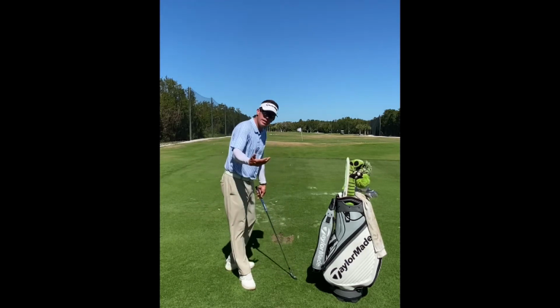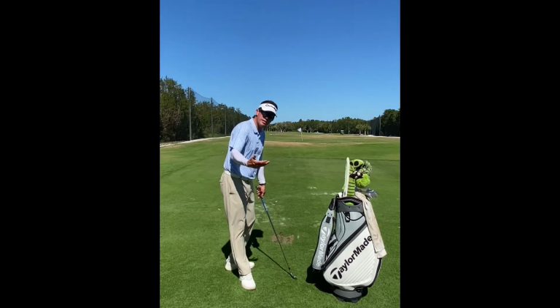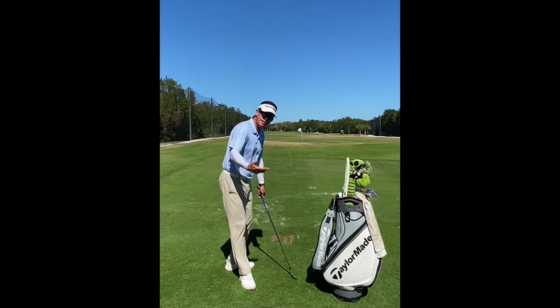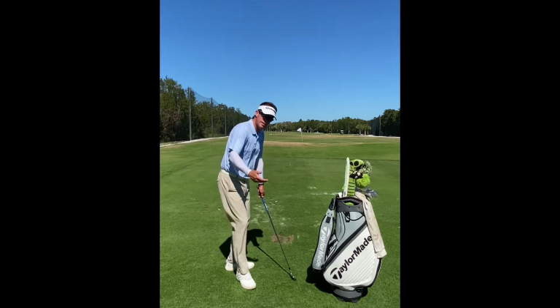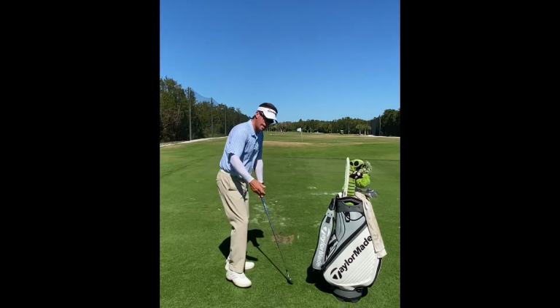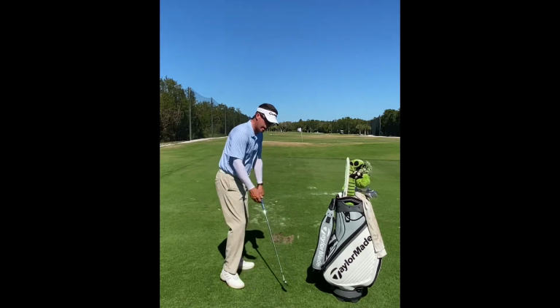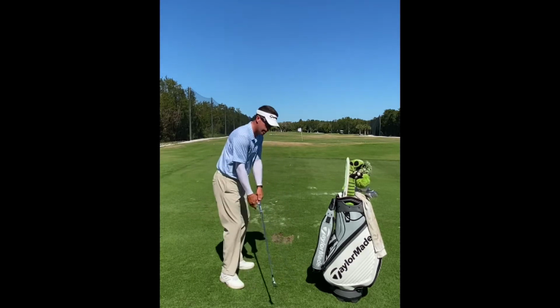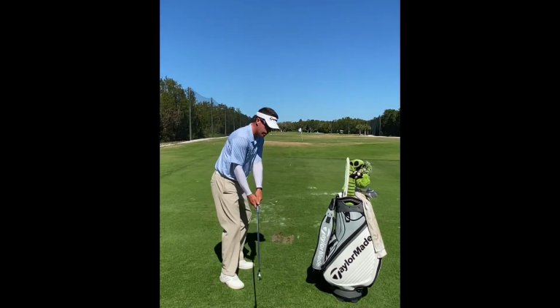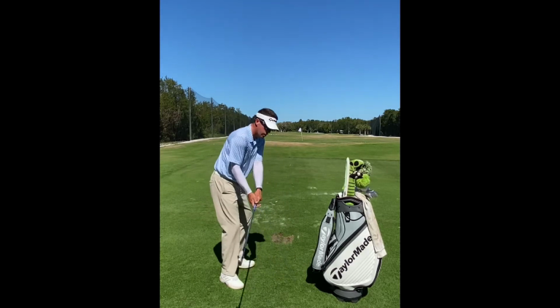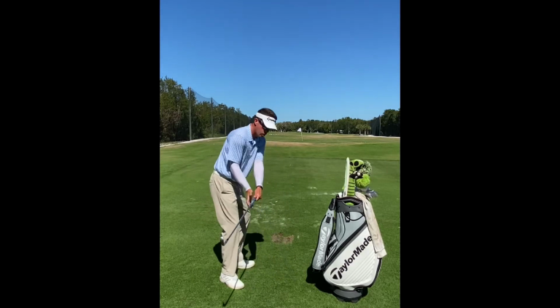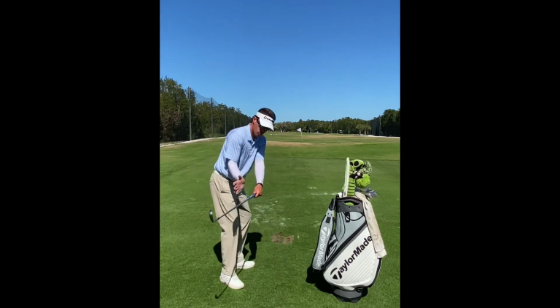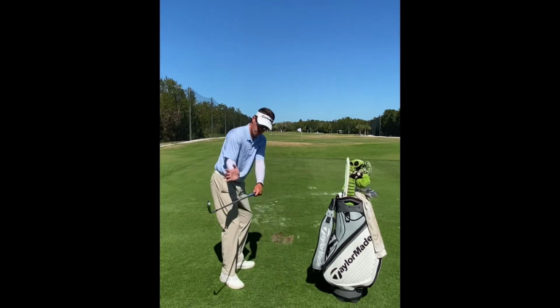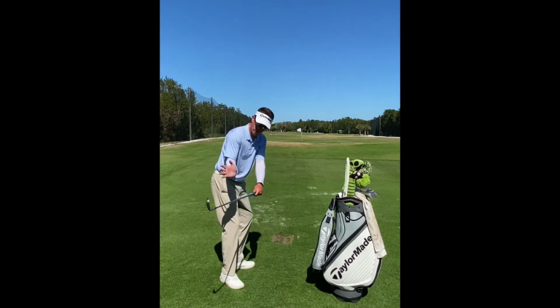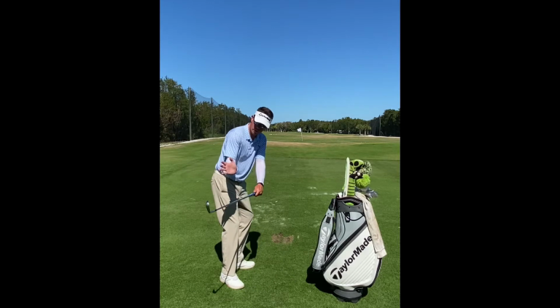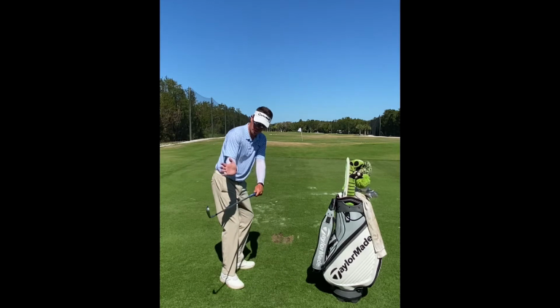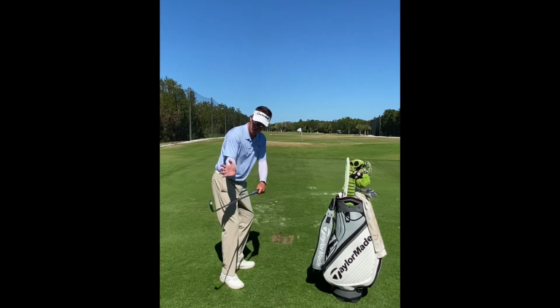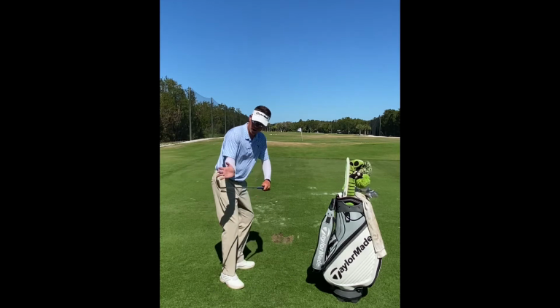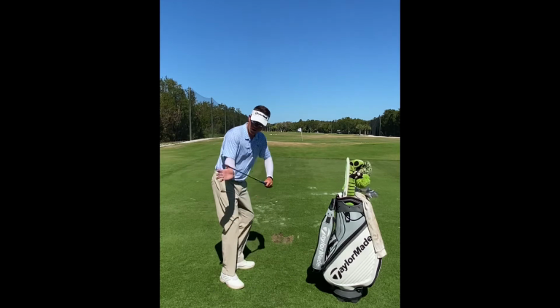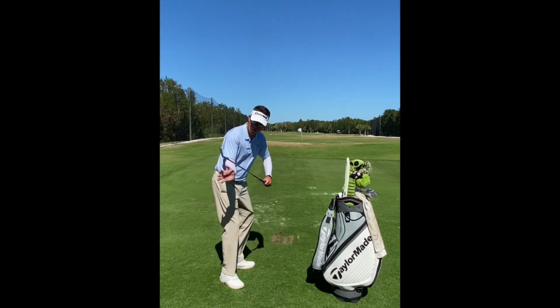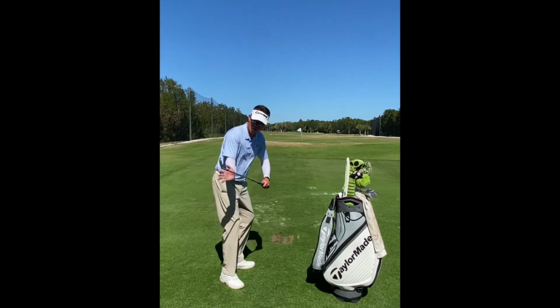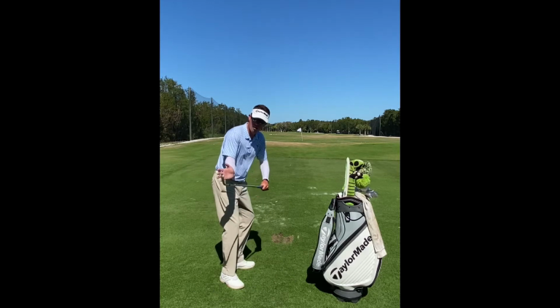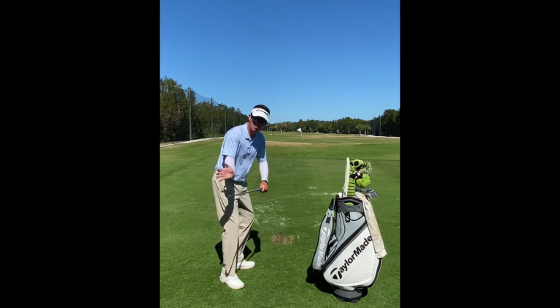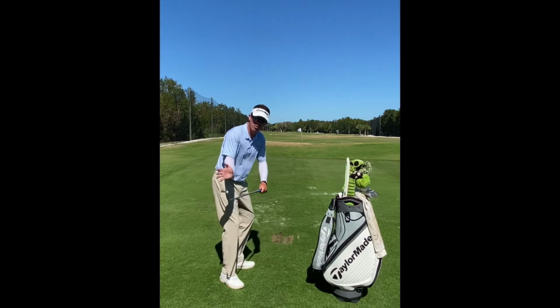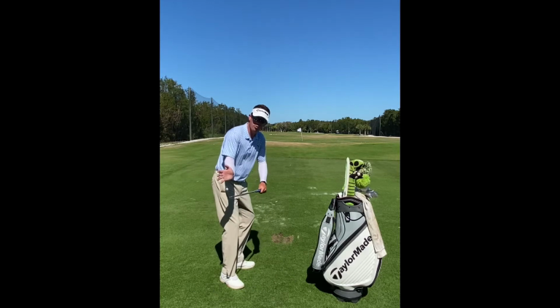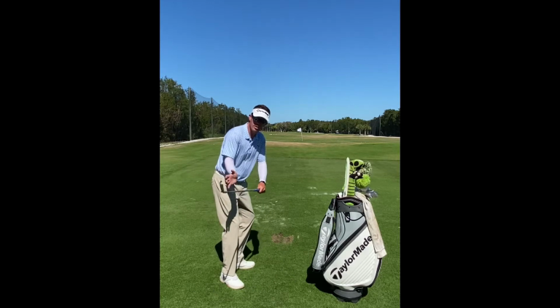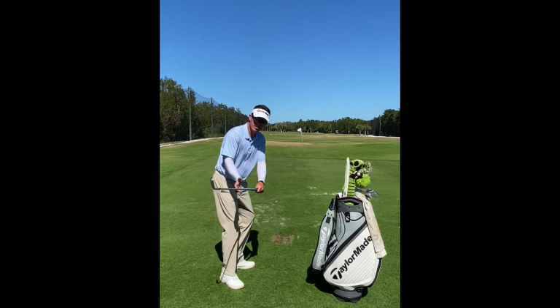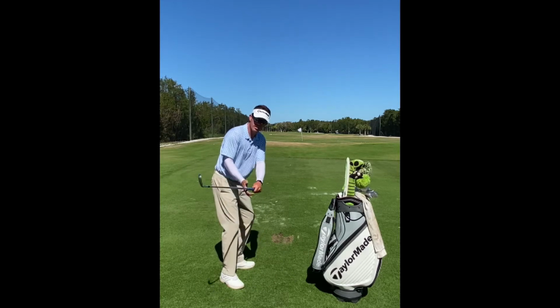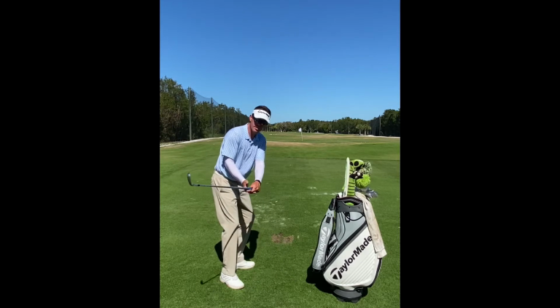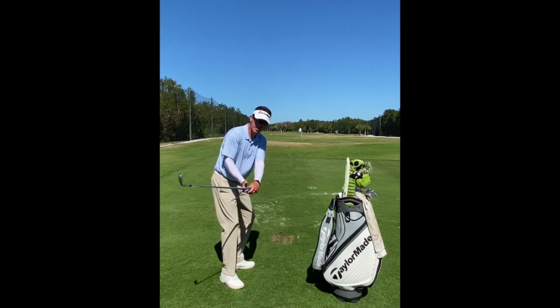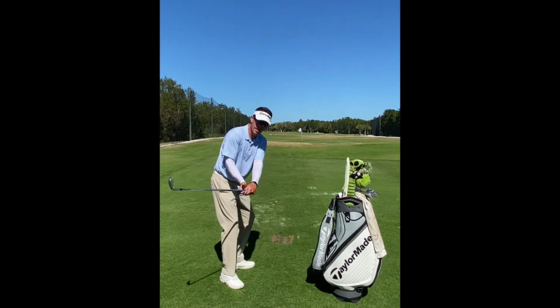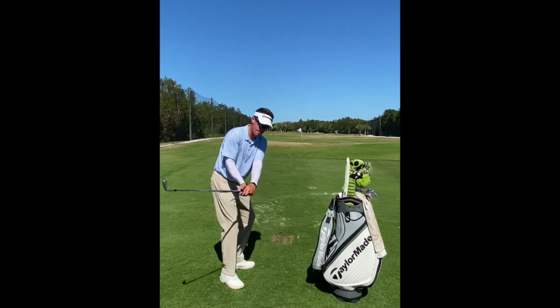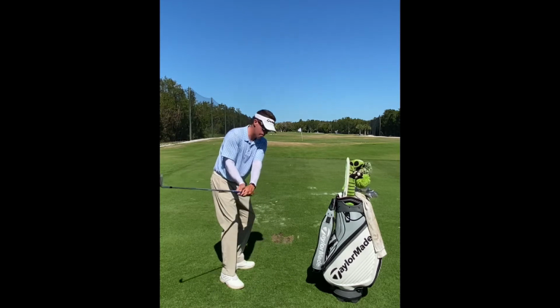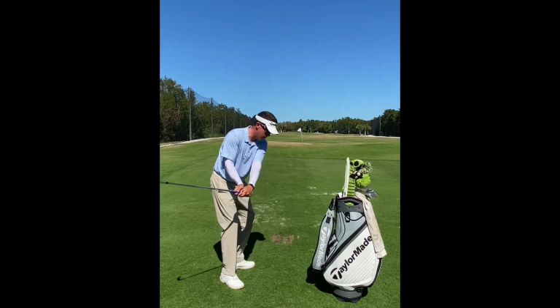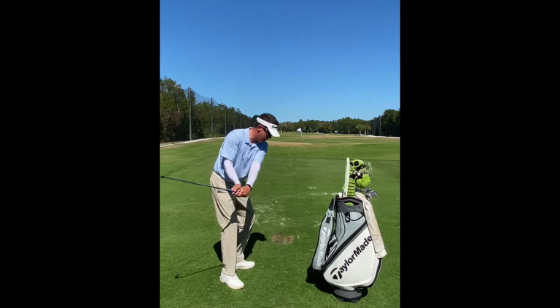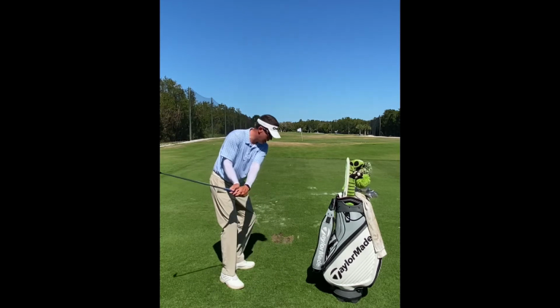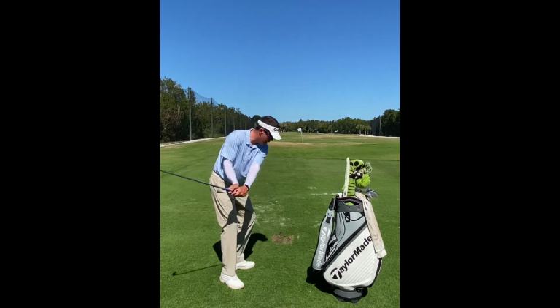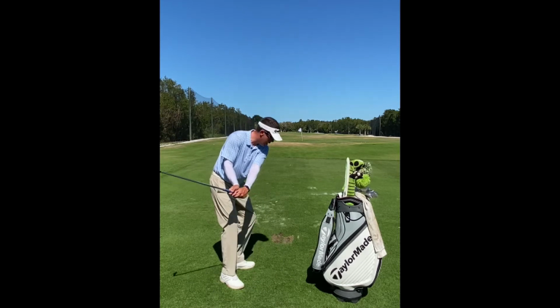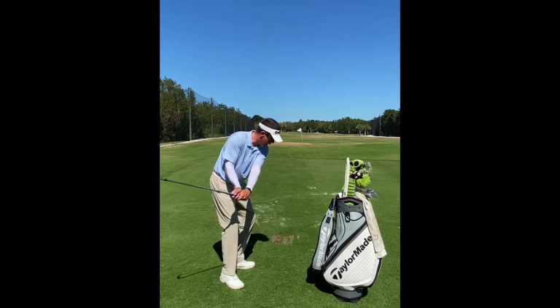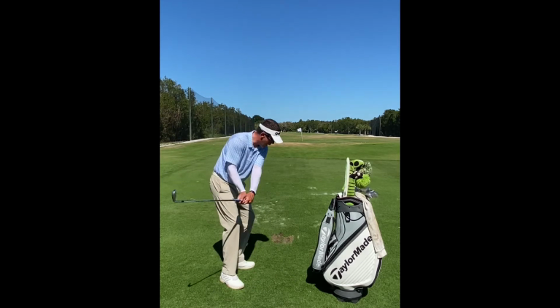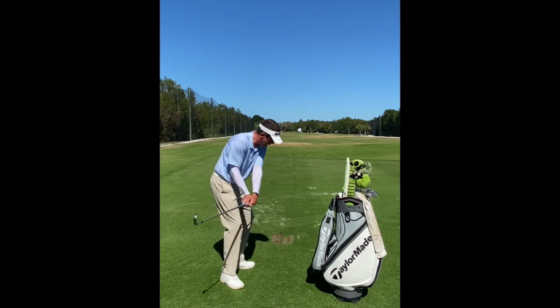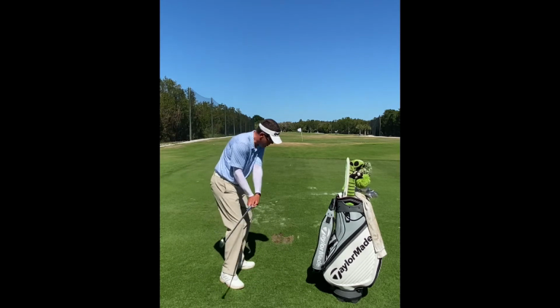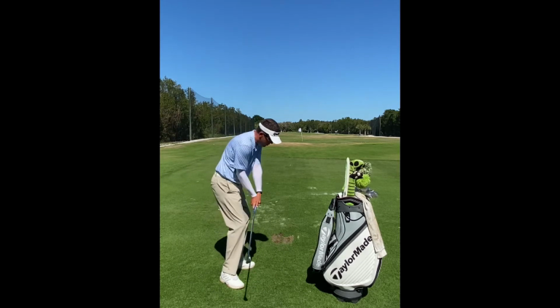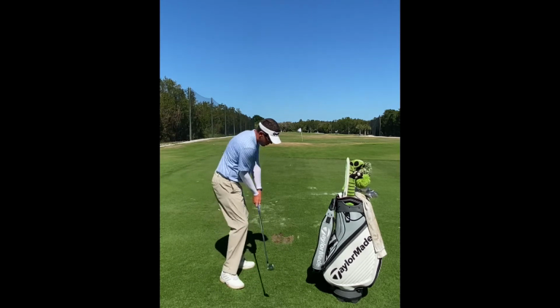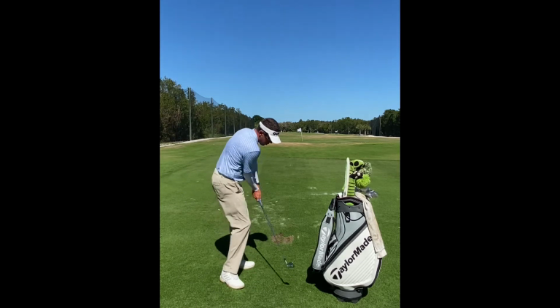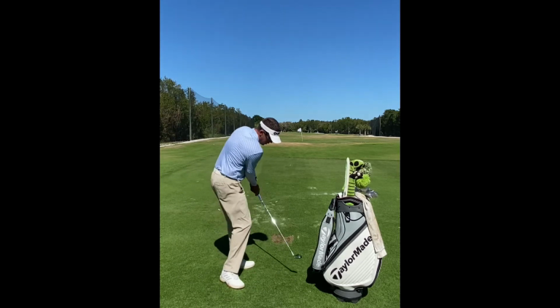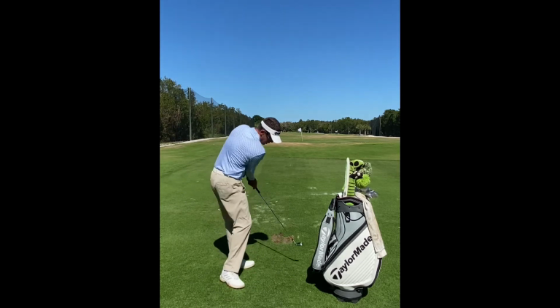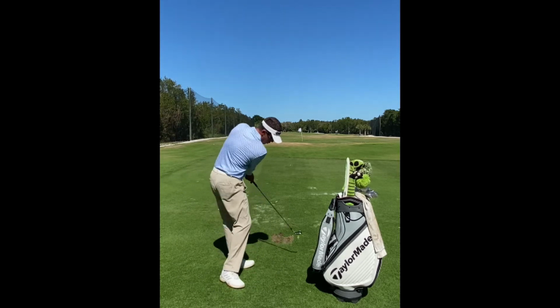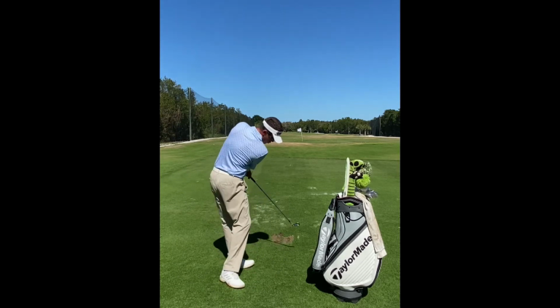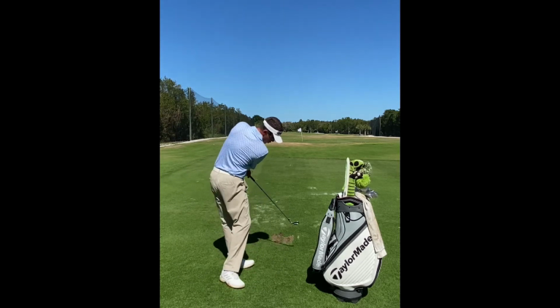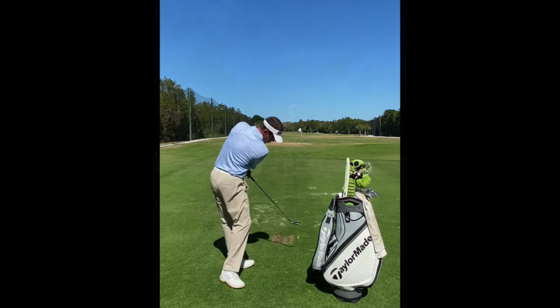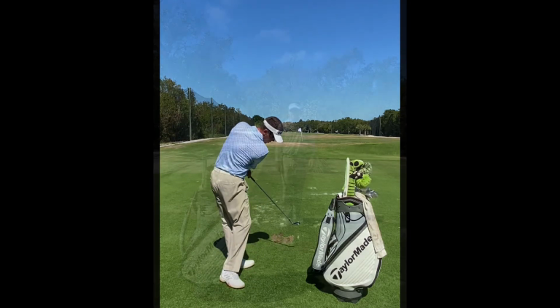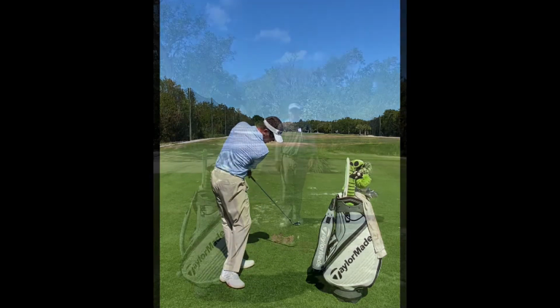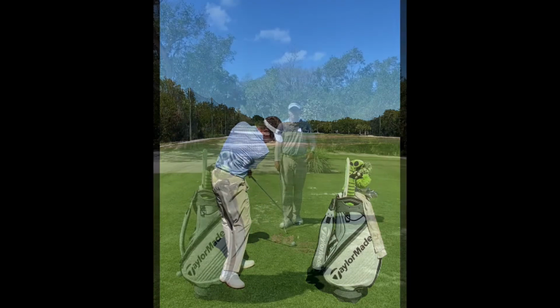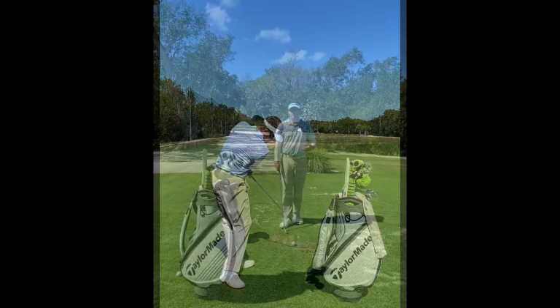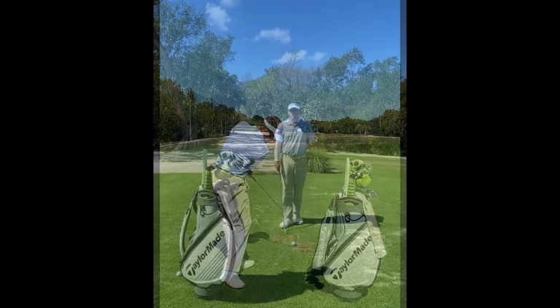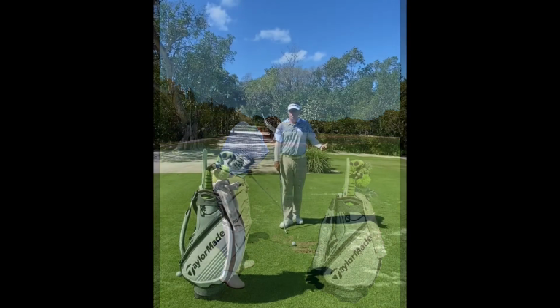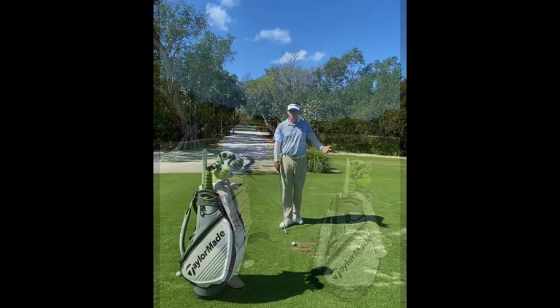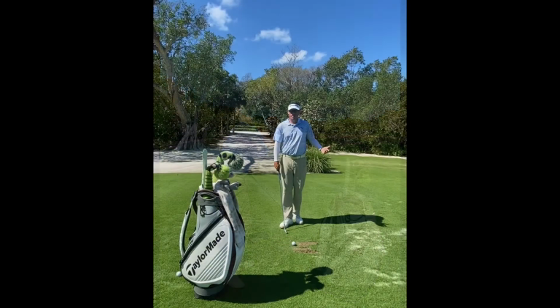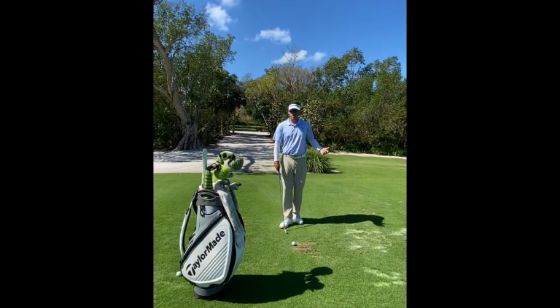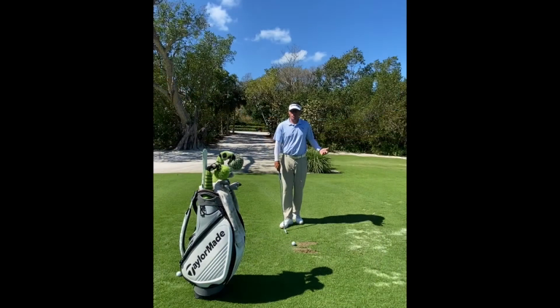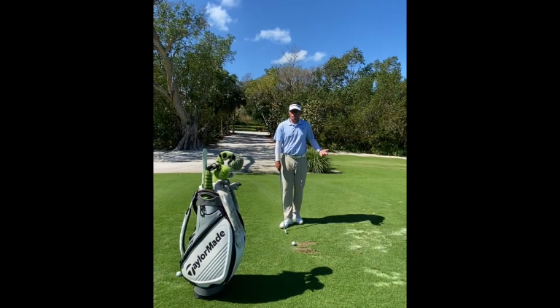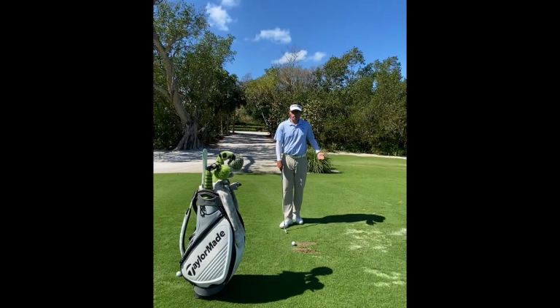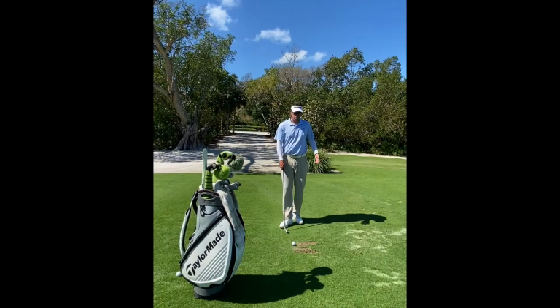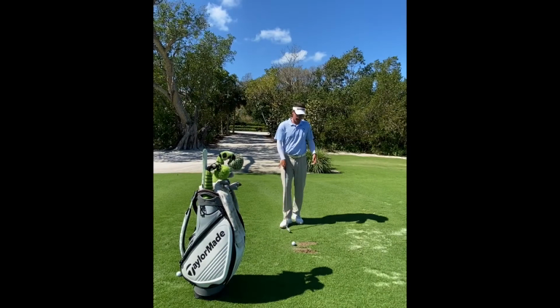Instead, we want the right arm and wrist to stay bent as the player rotates. So here's how you work on it.